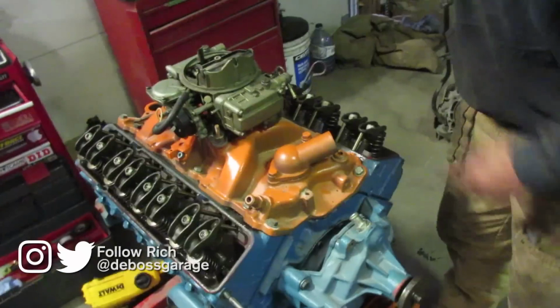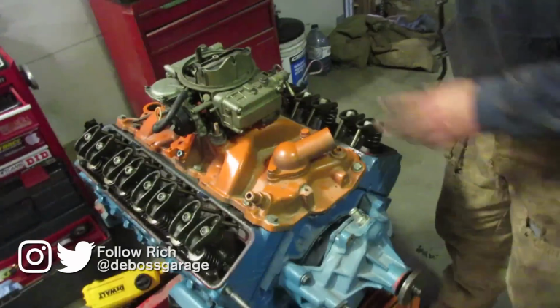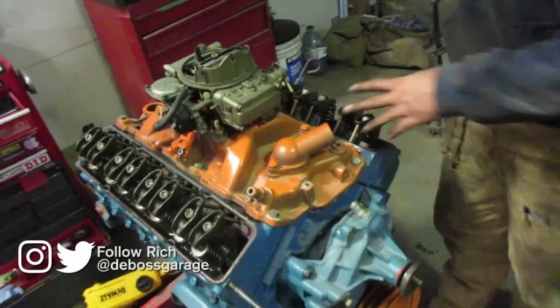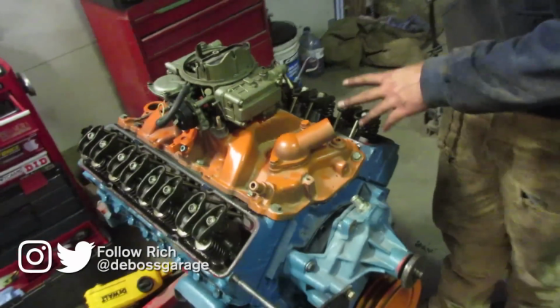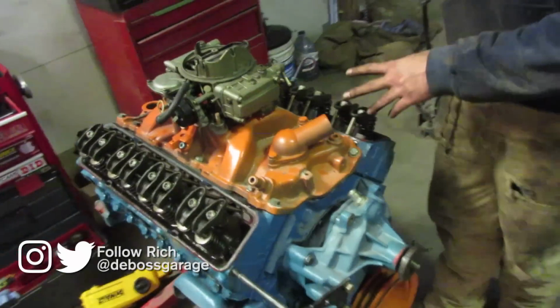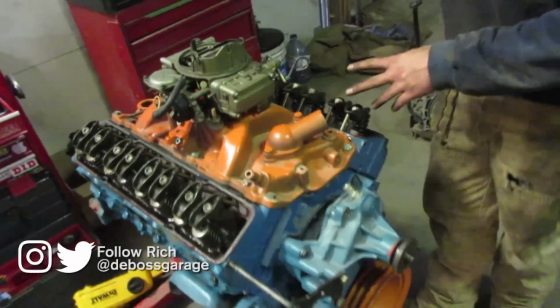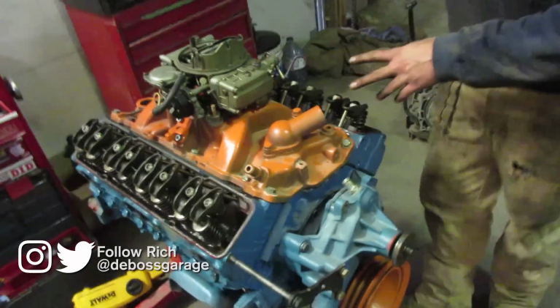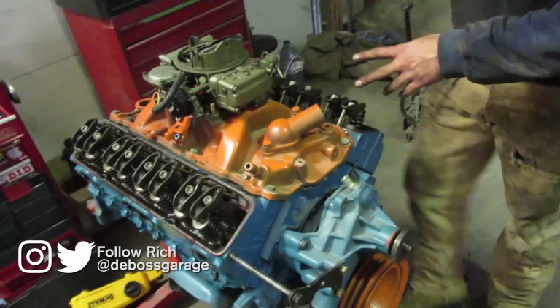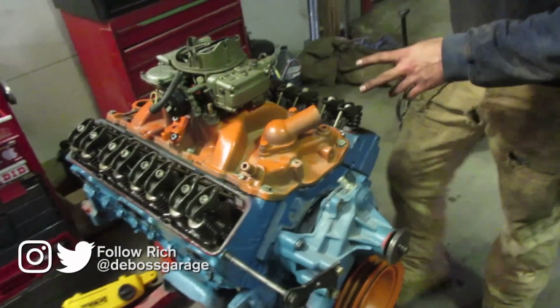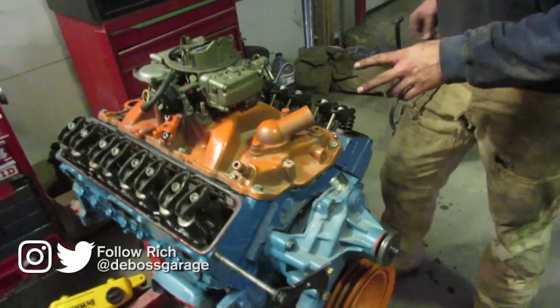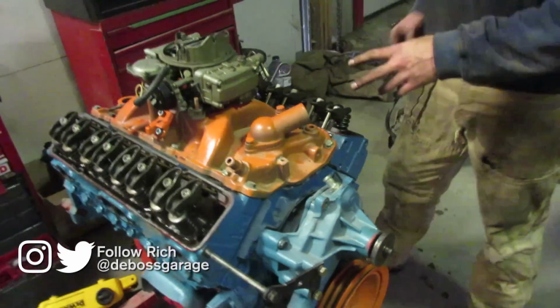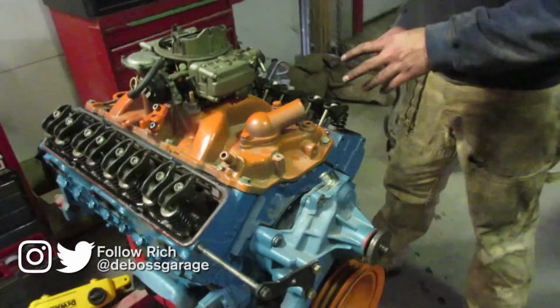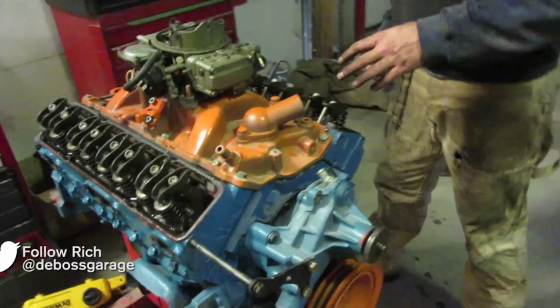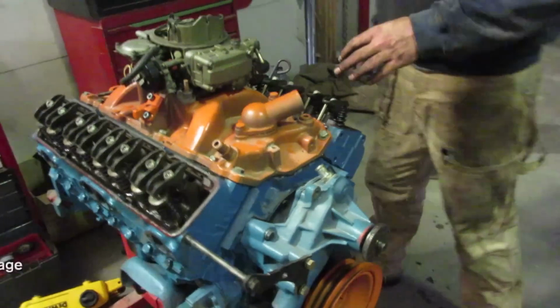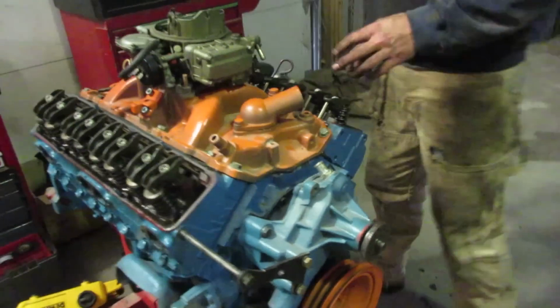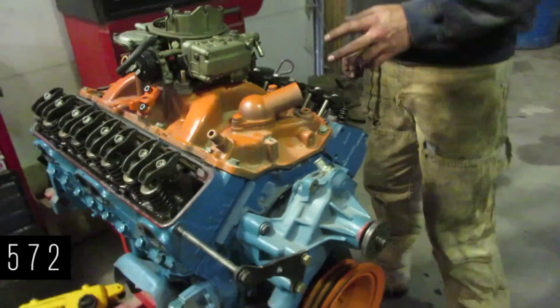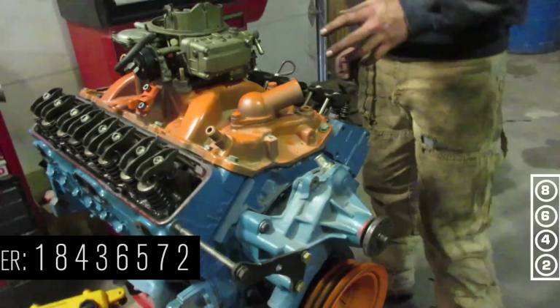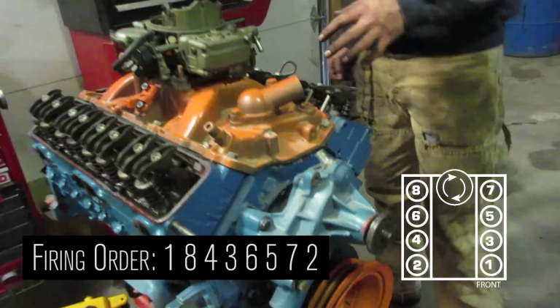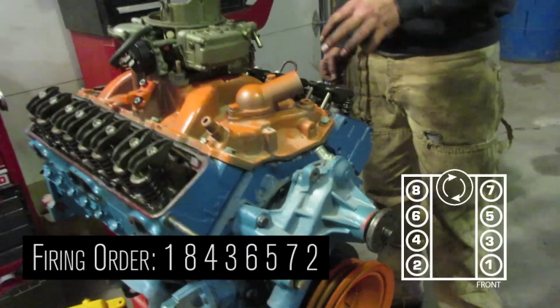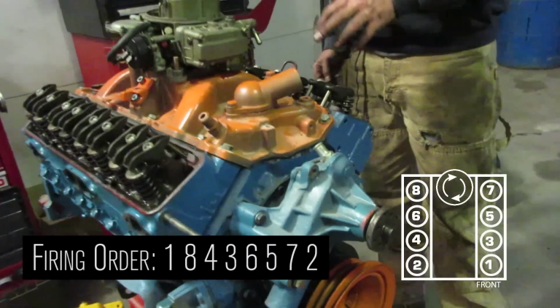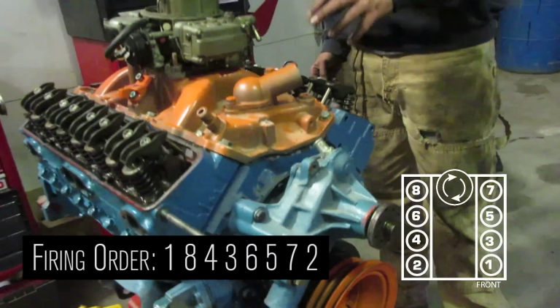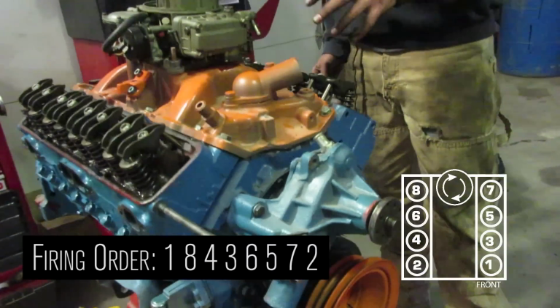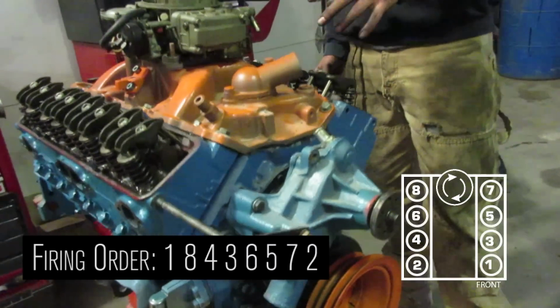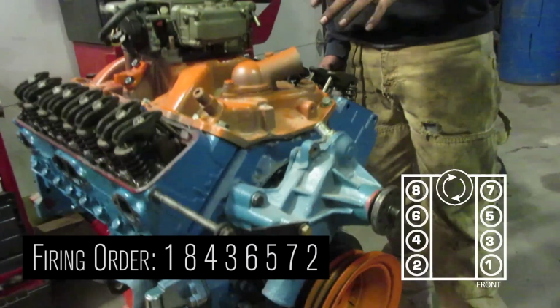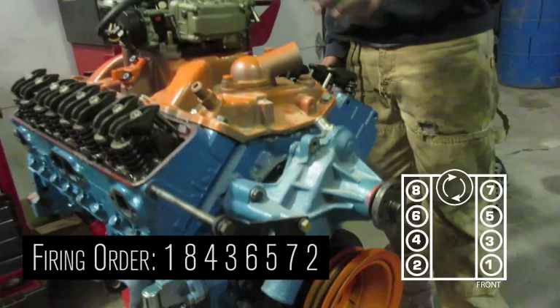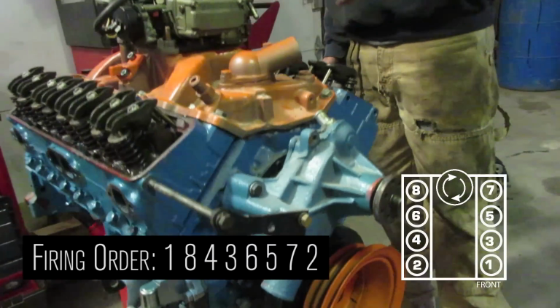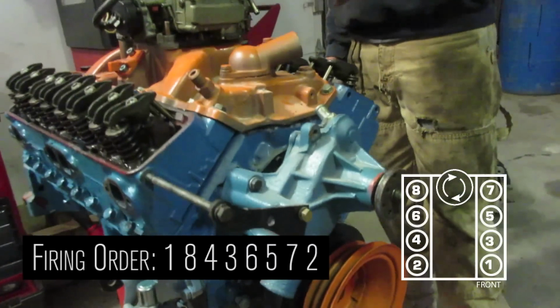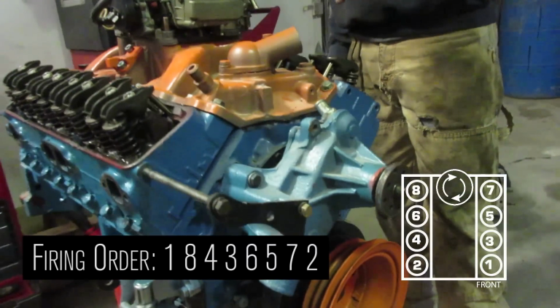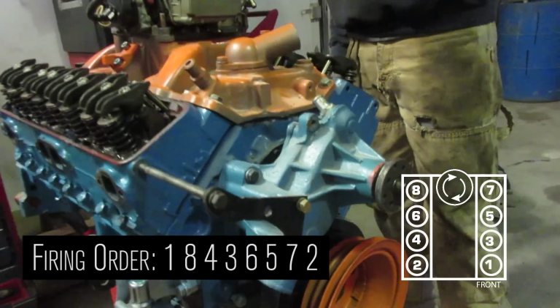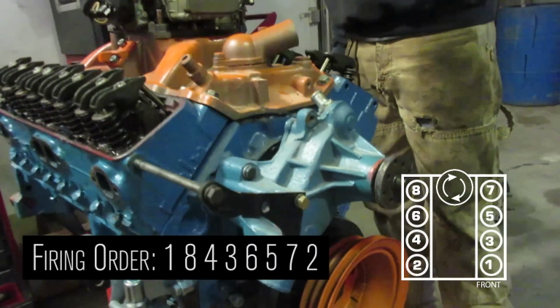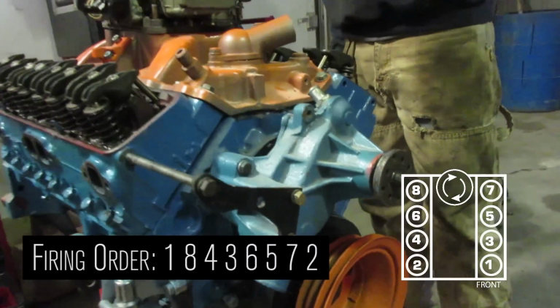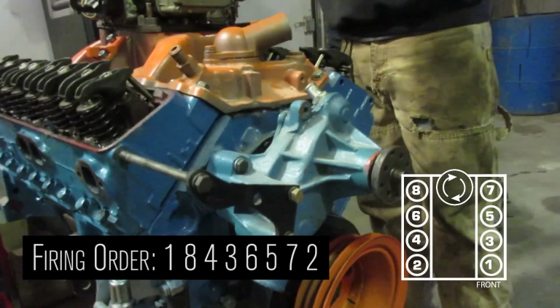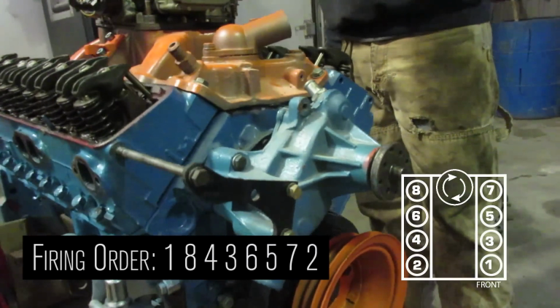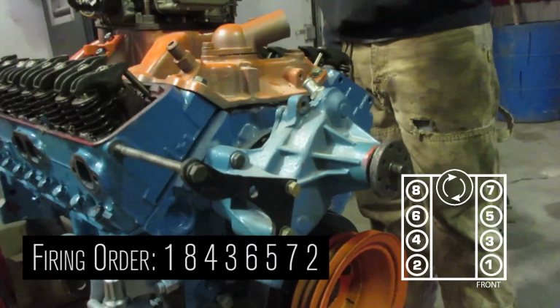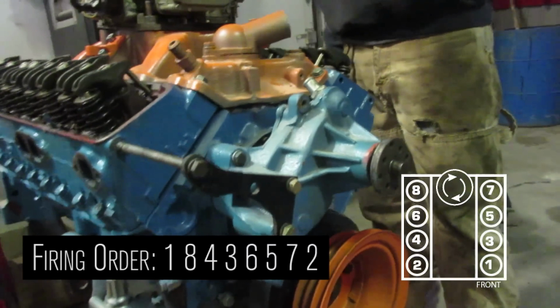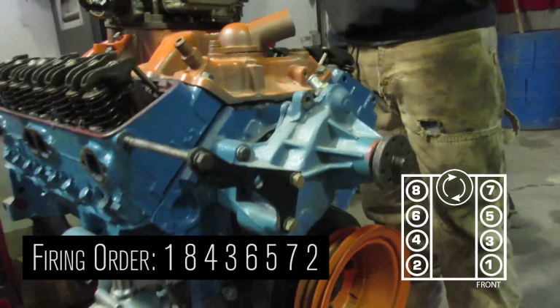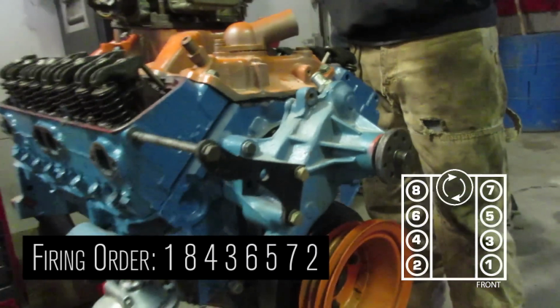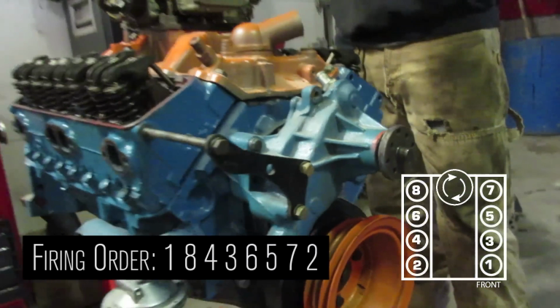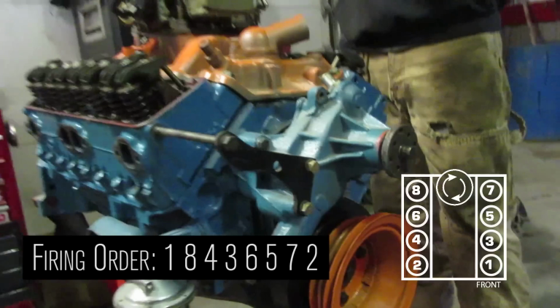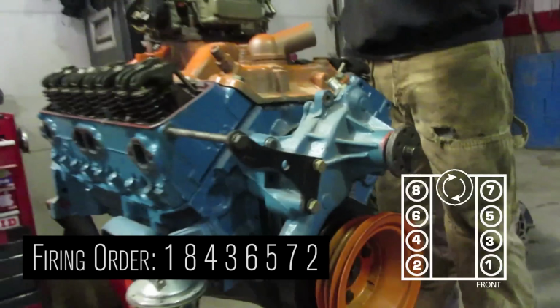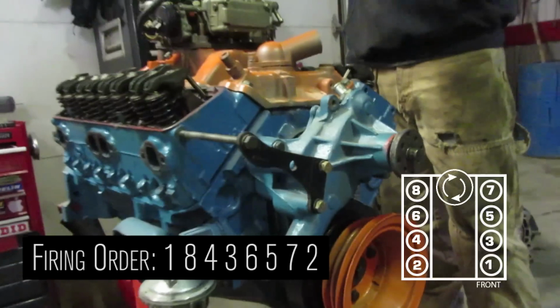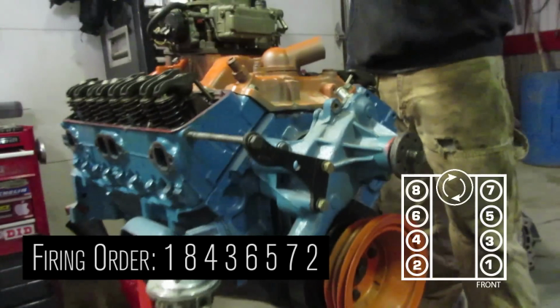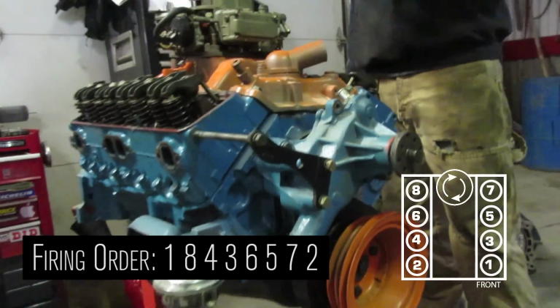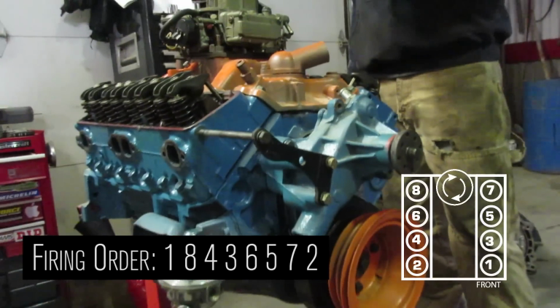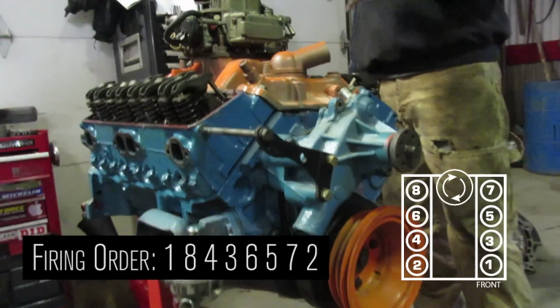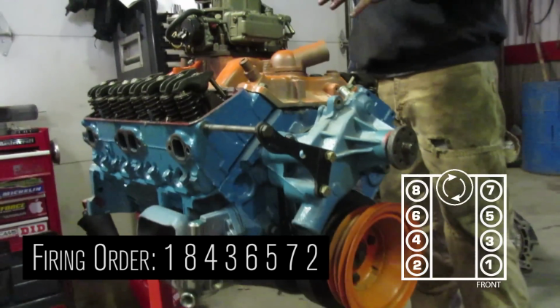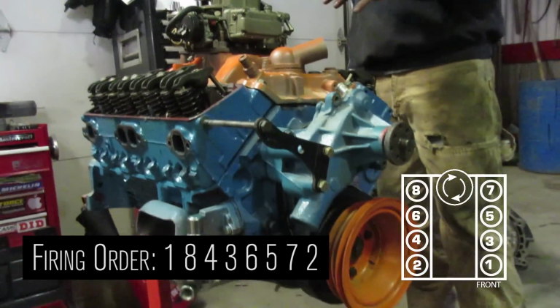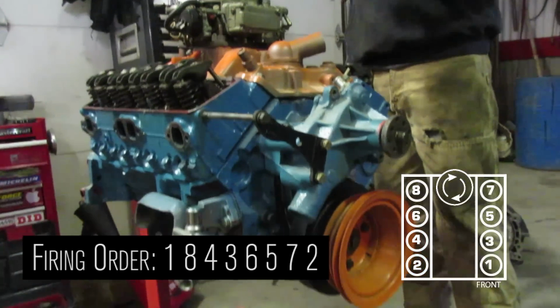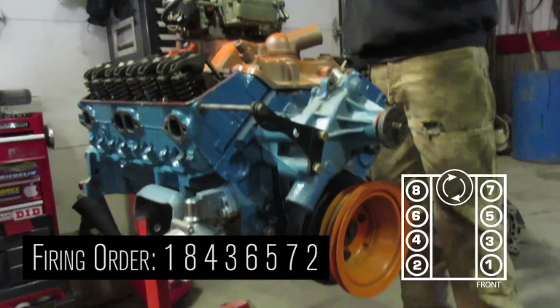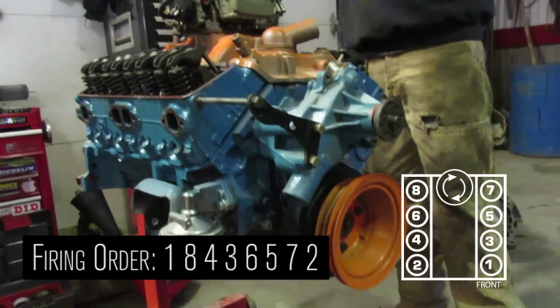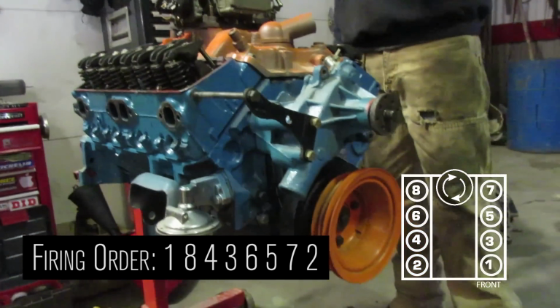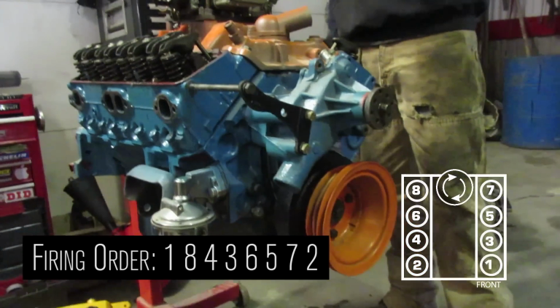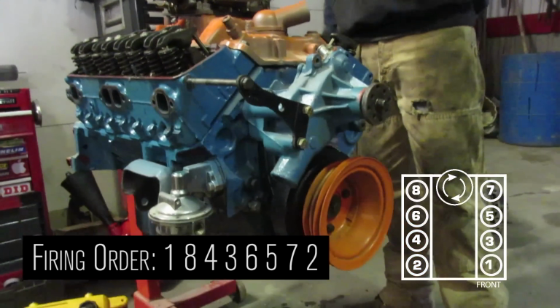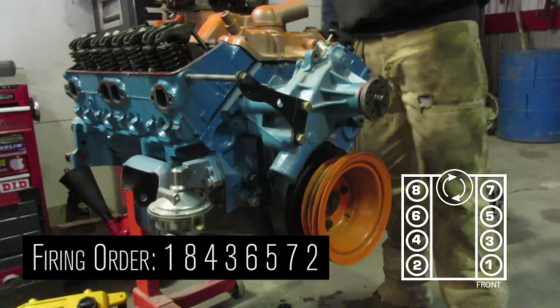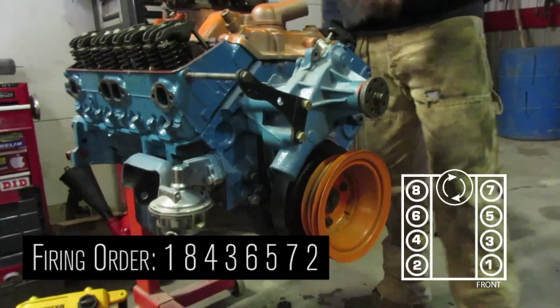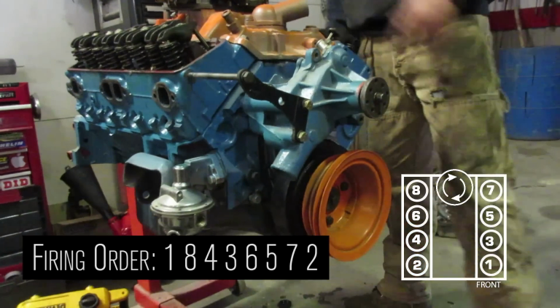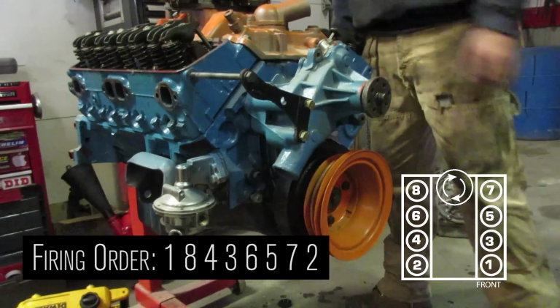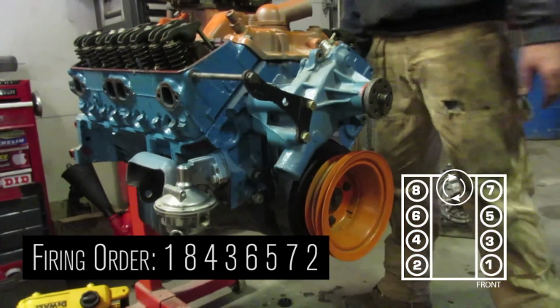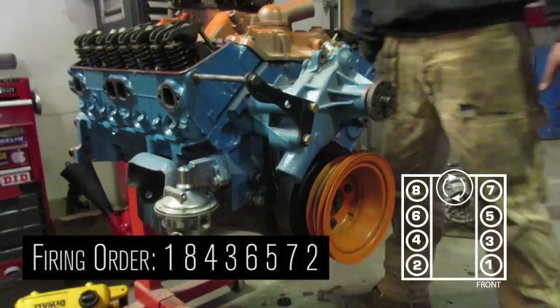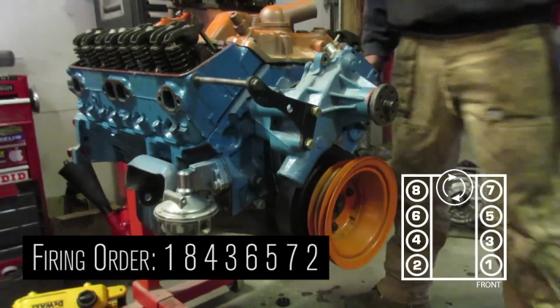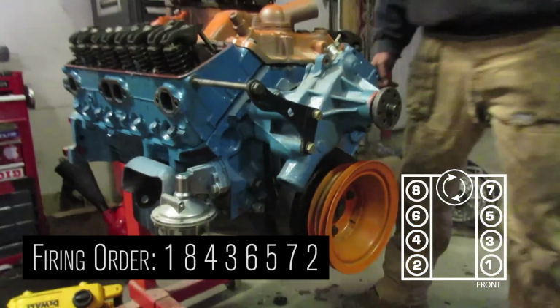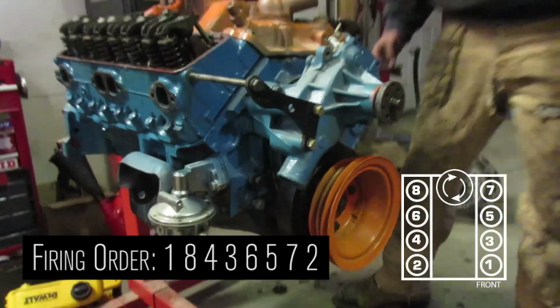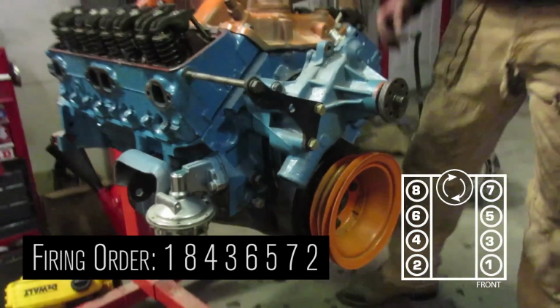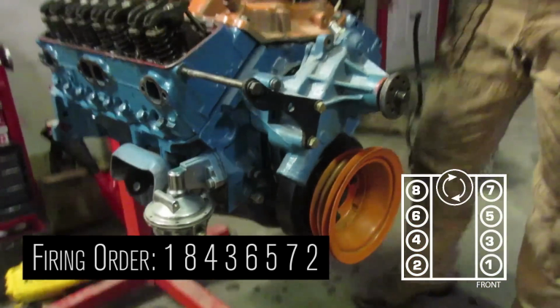The firing order for this engine is 1, 8, 4, 3, 6, 5, 7, 2.